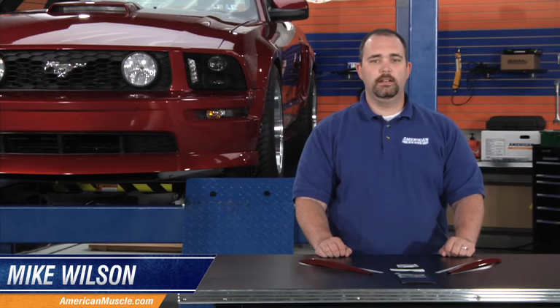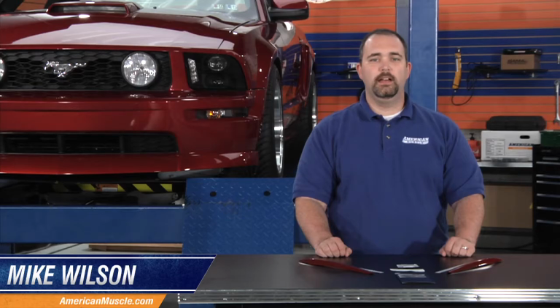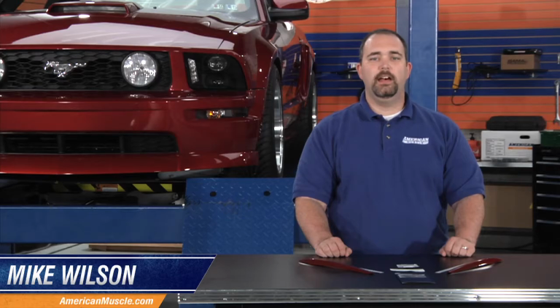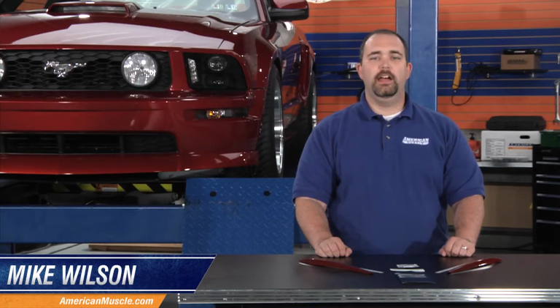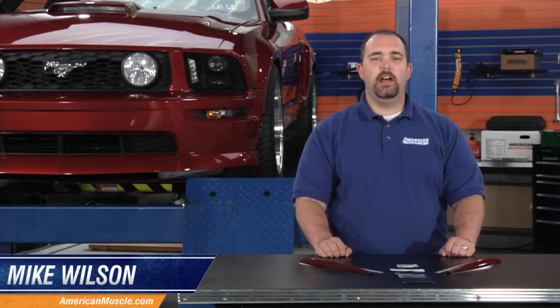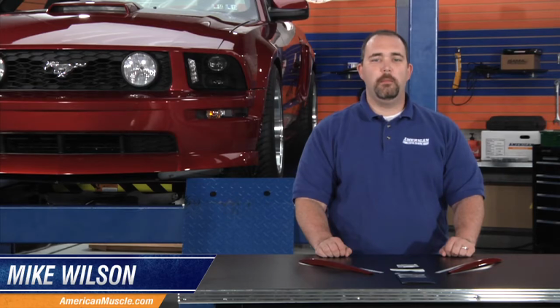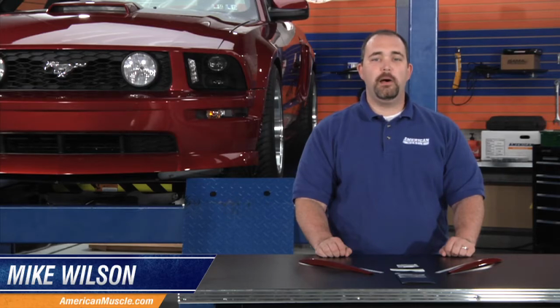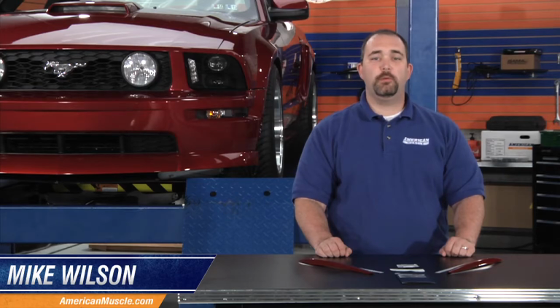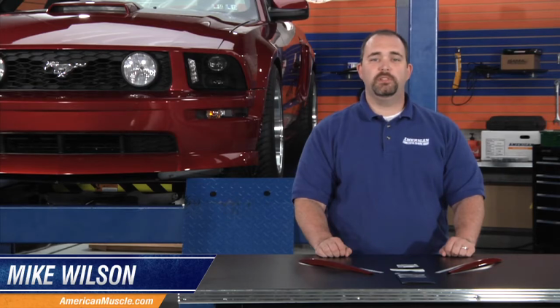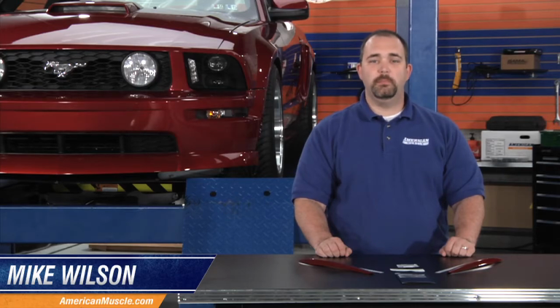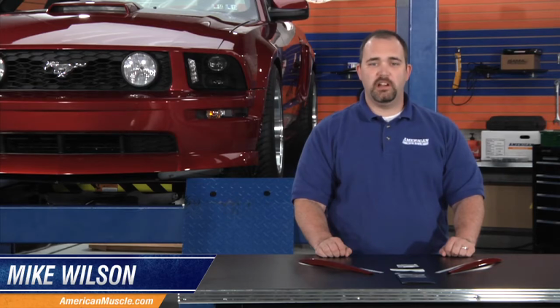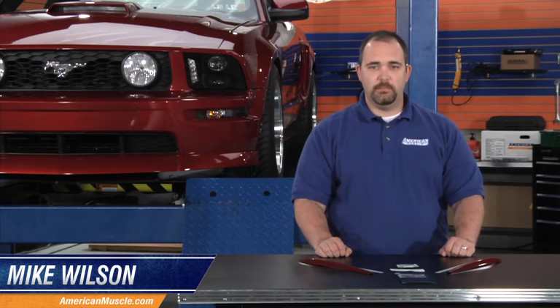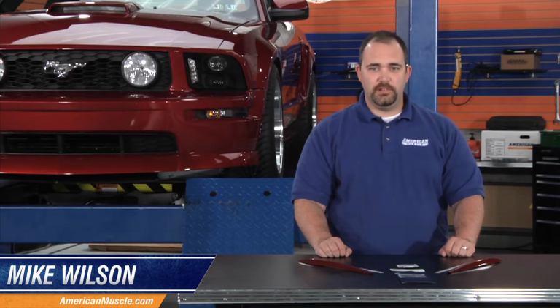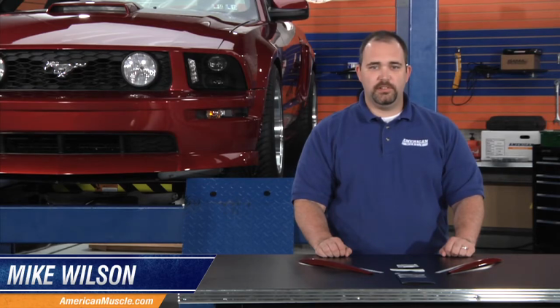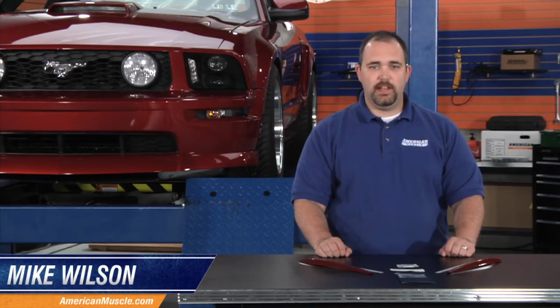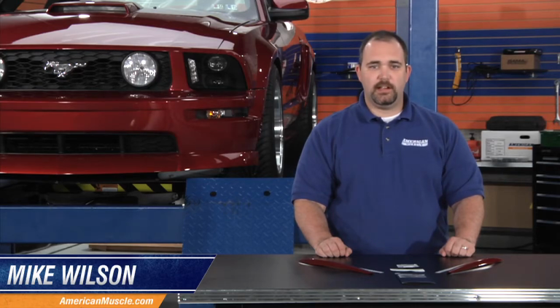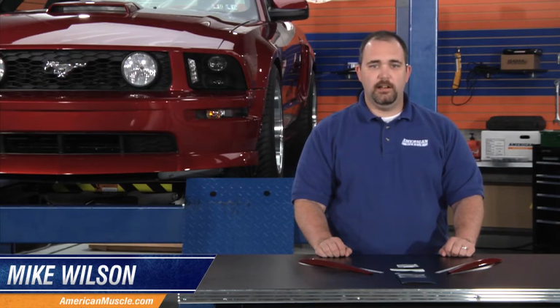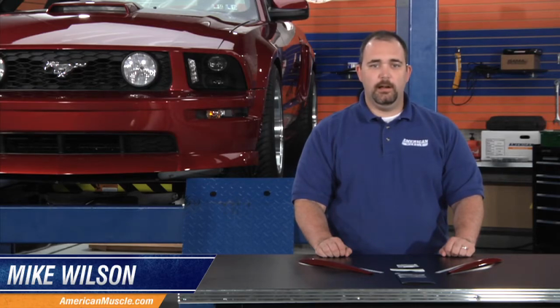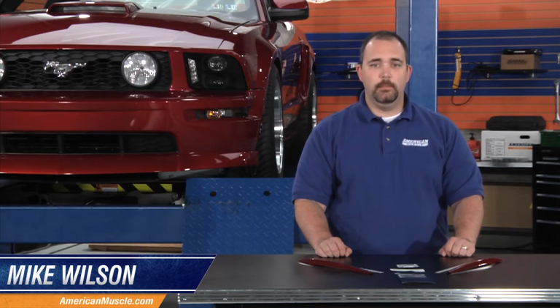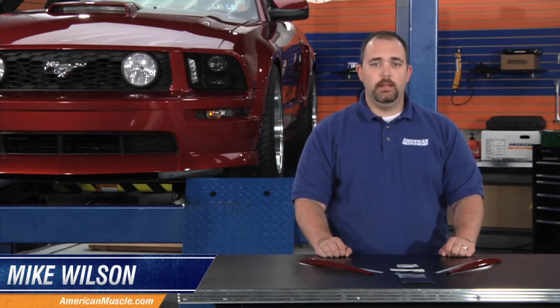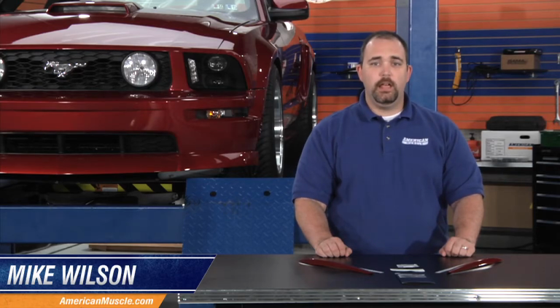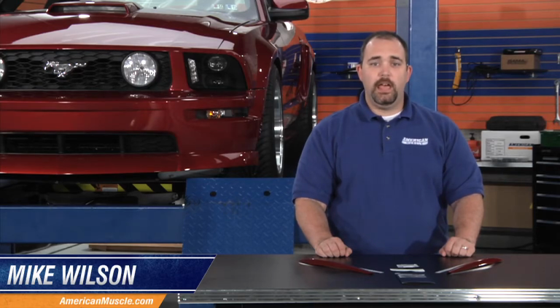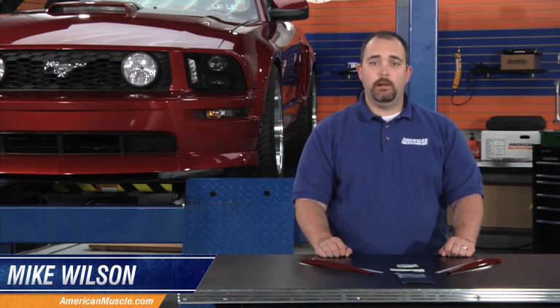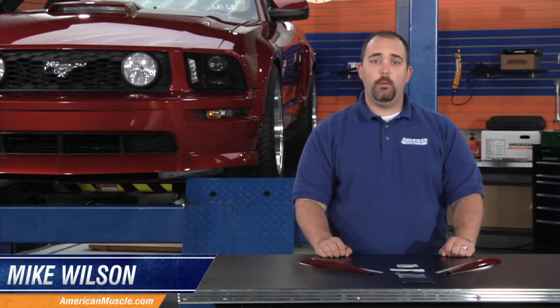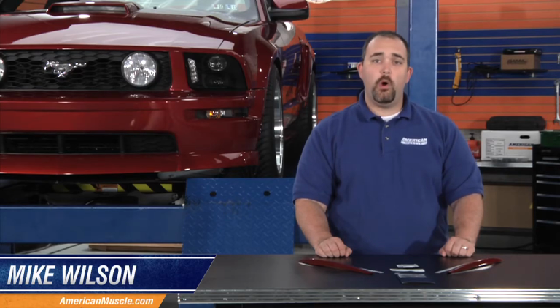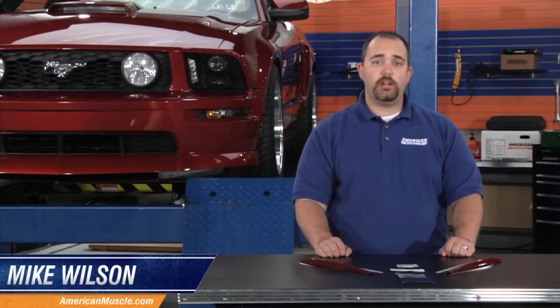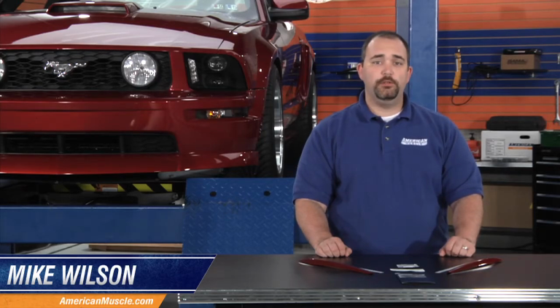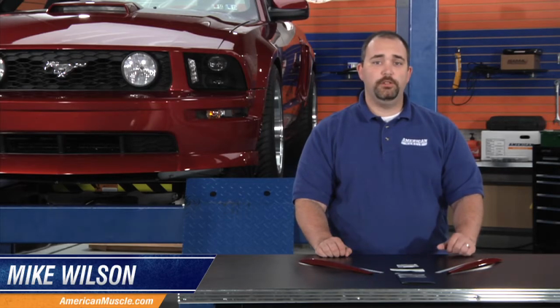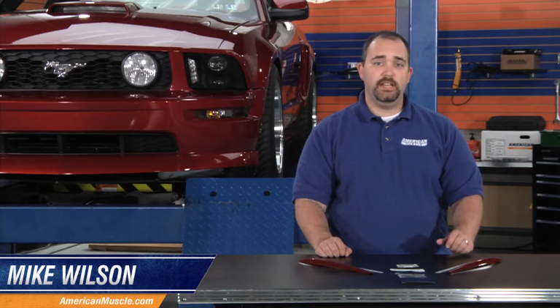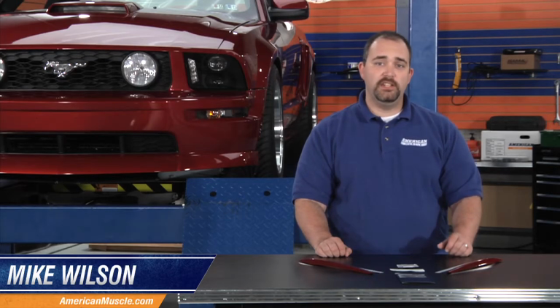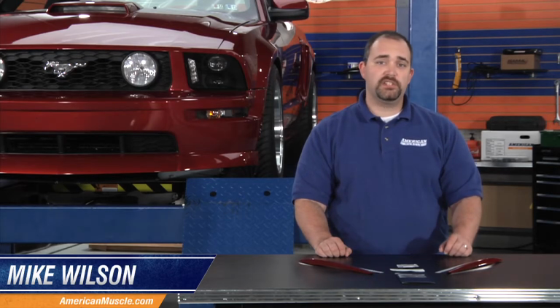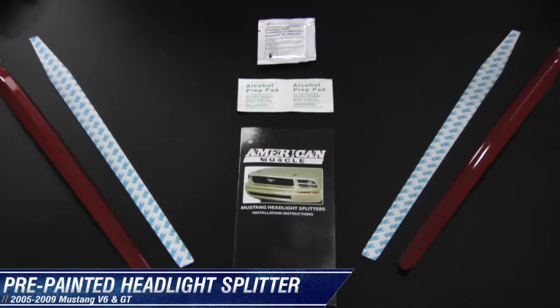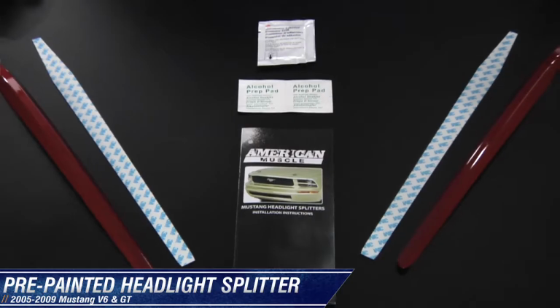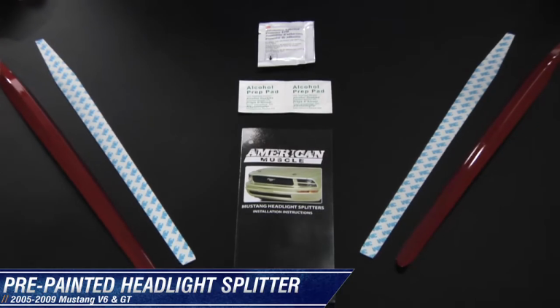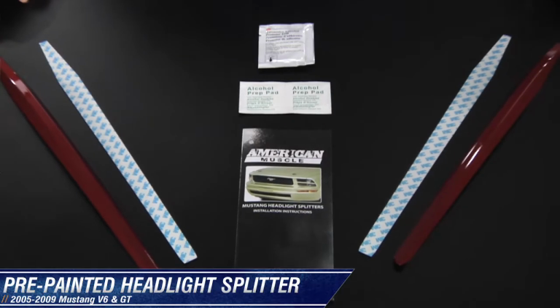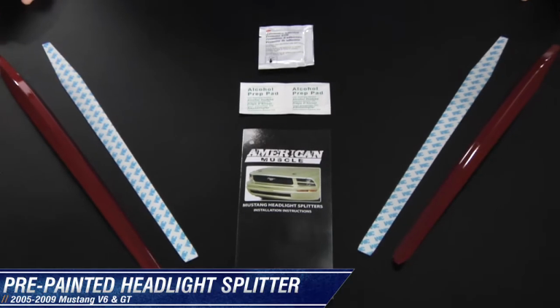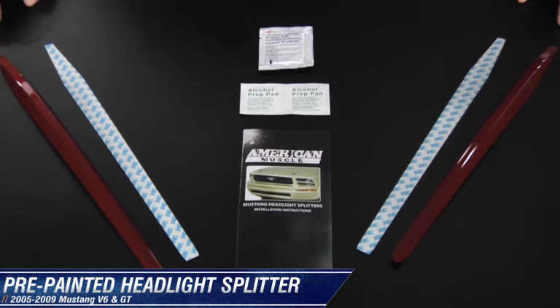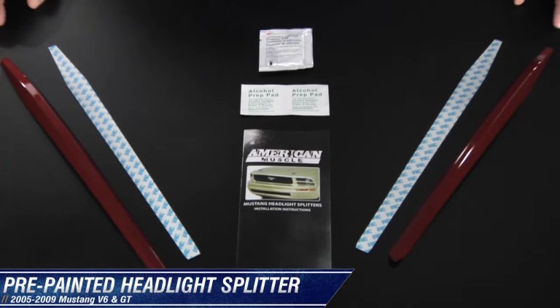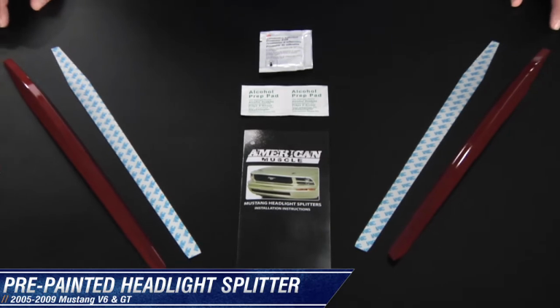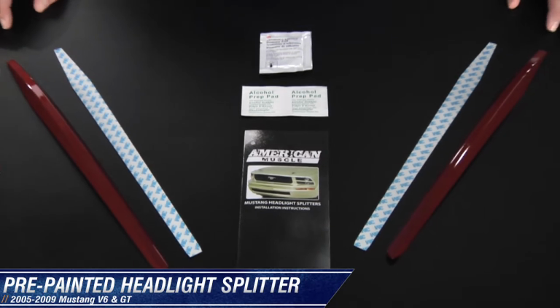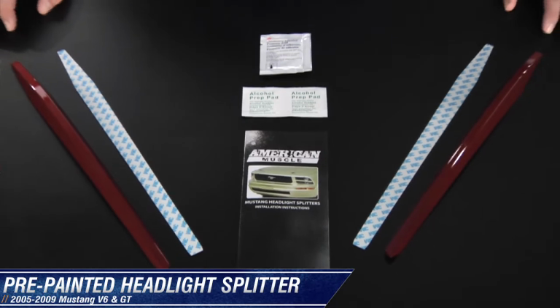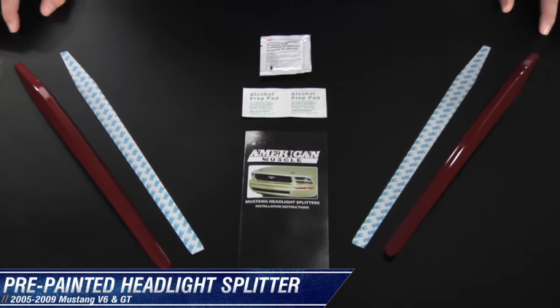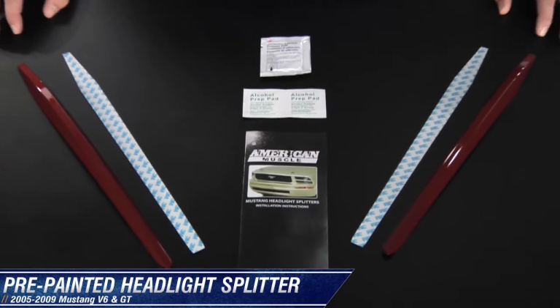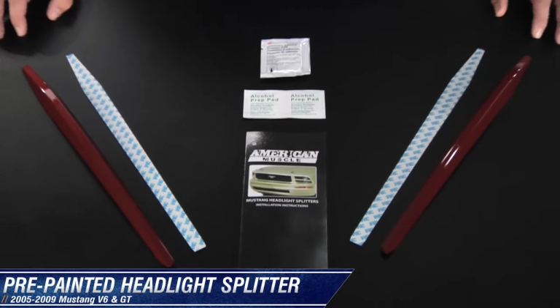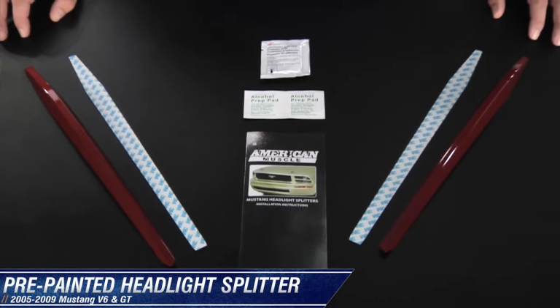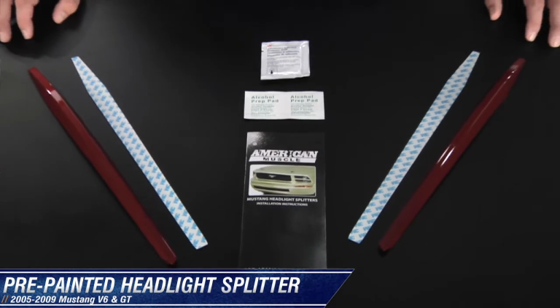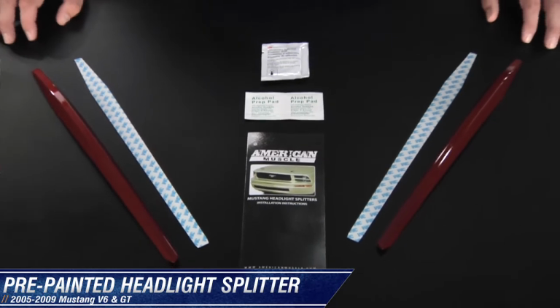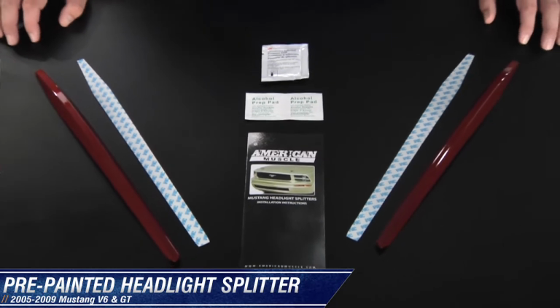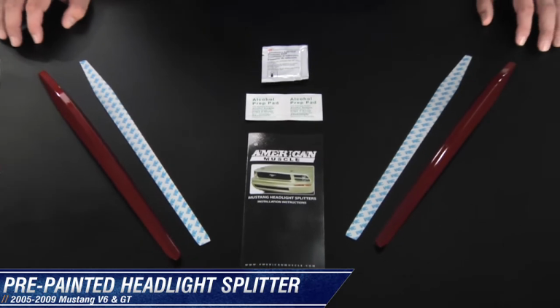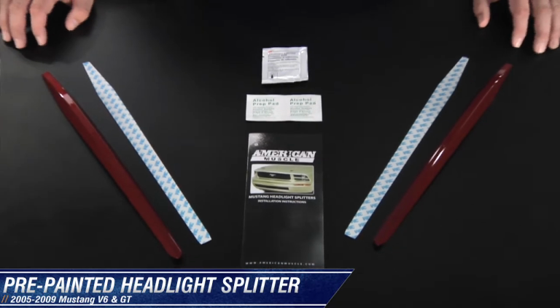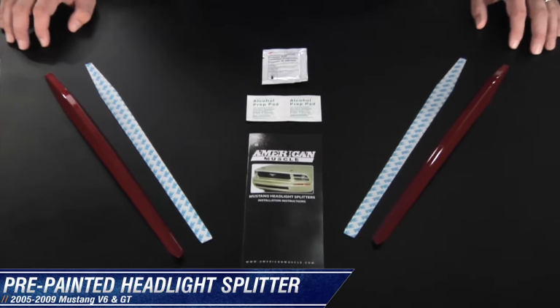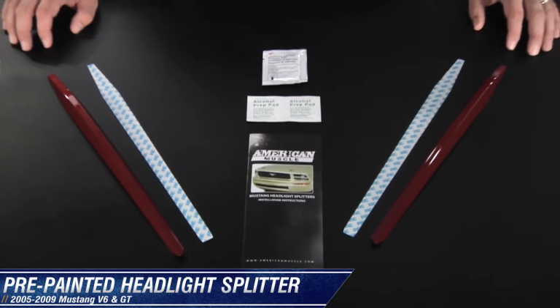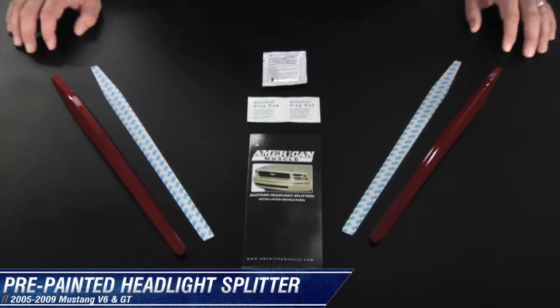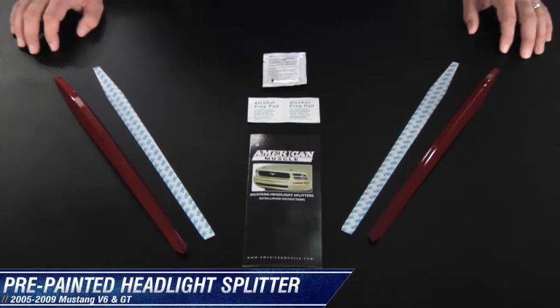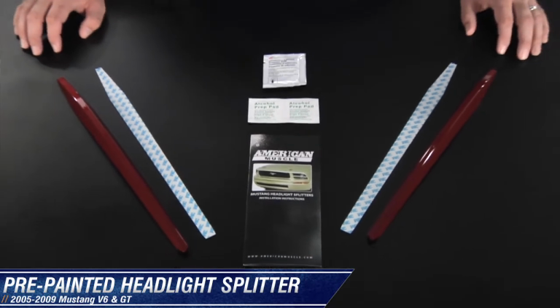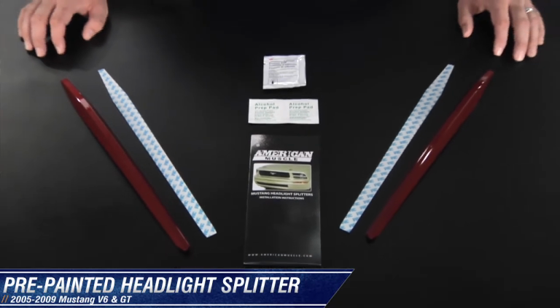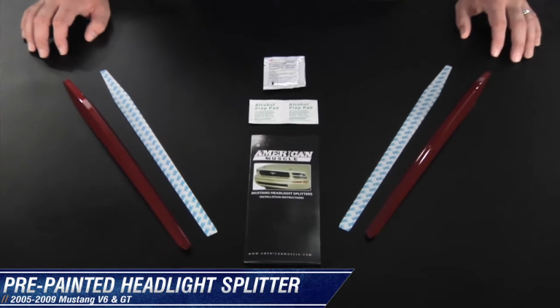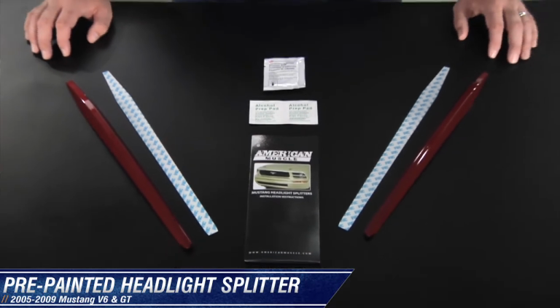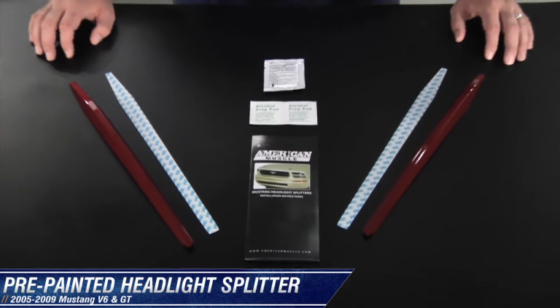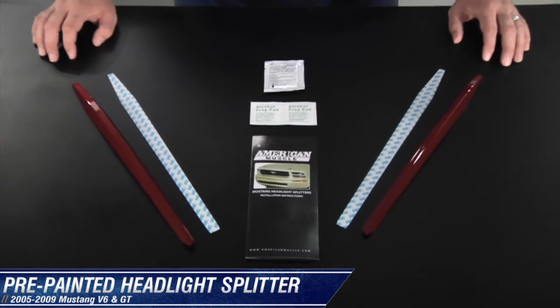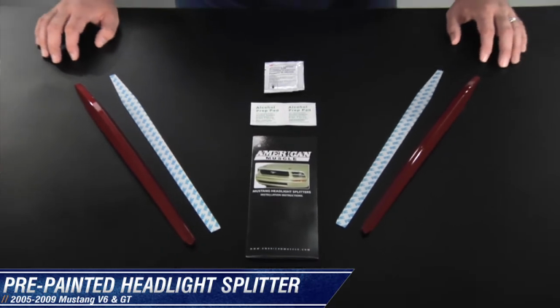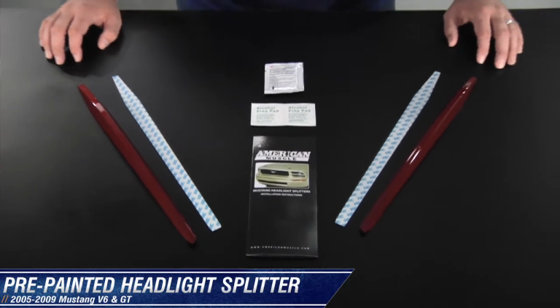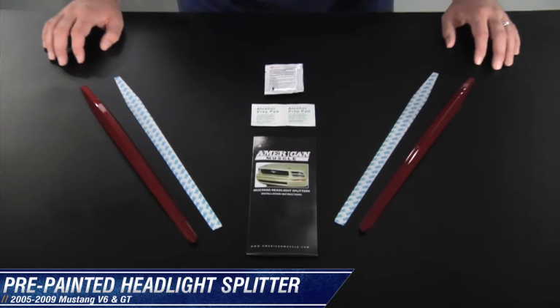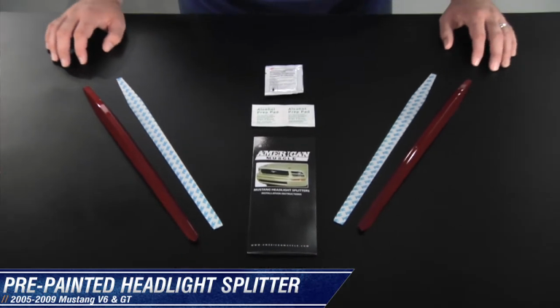Hi, I'm Mike with AmericanMuscle.com, and I'm going to walk you through the install on these pre-painted headlight splitters for 2005-2009 Mustangs.